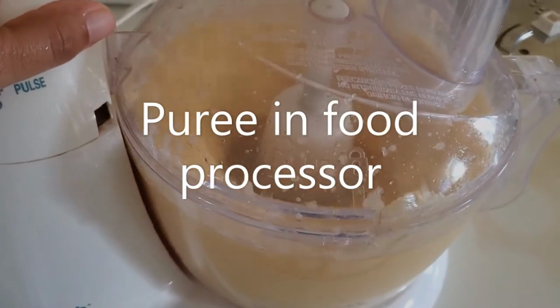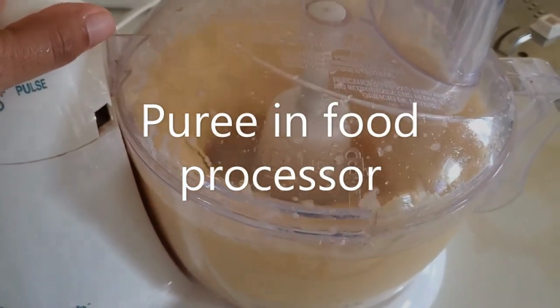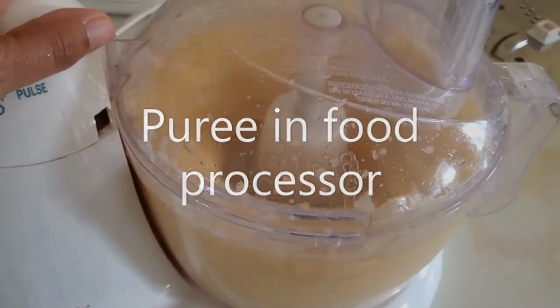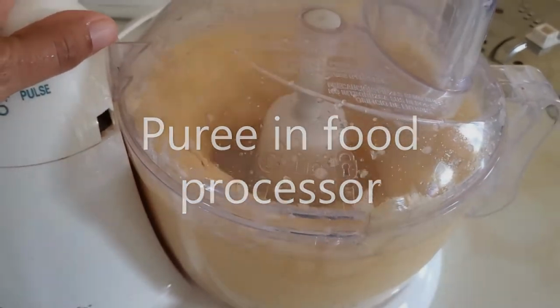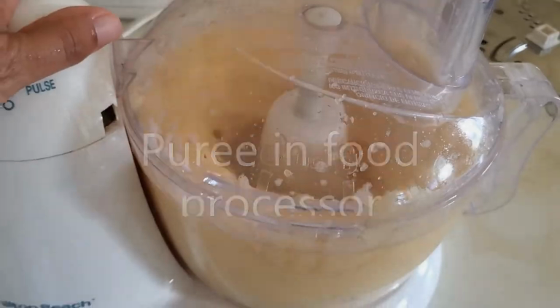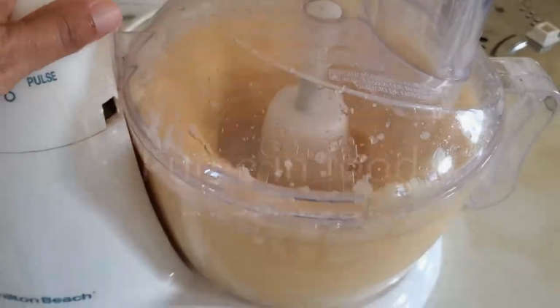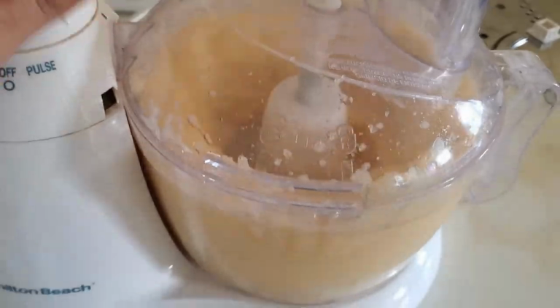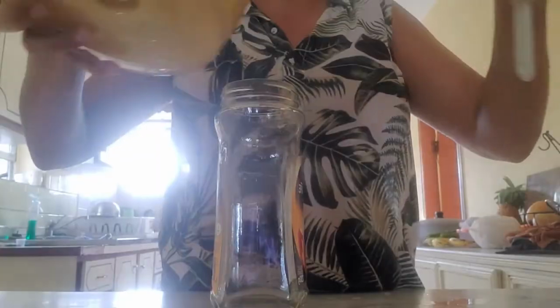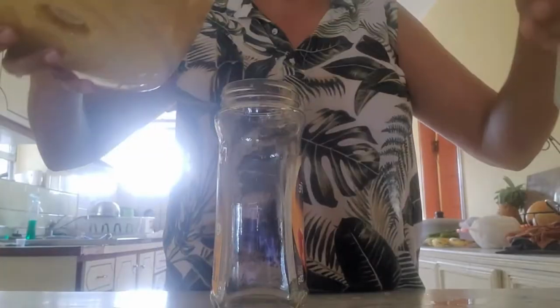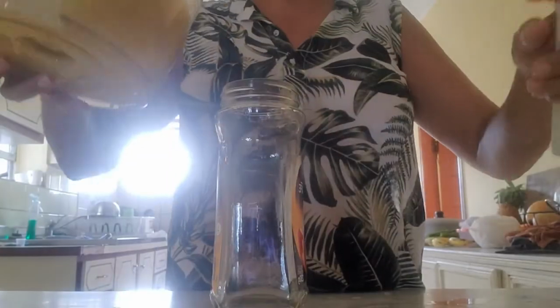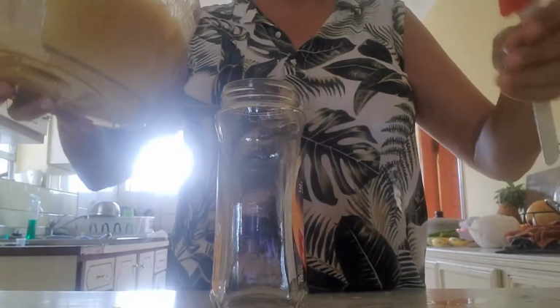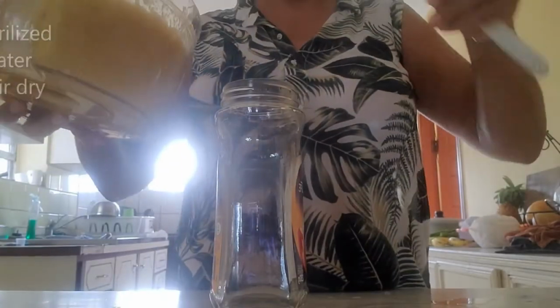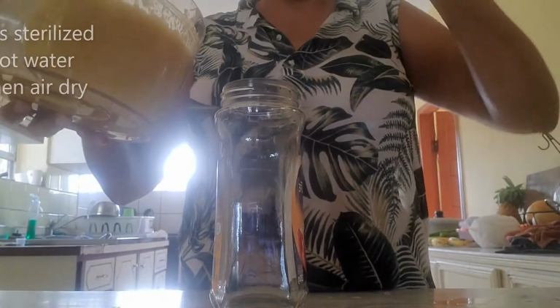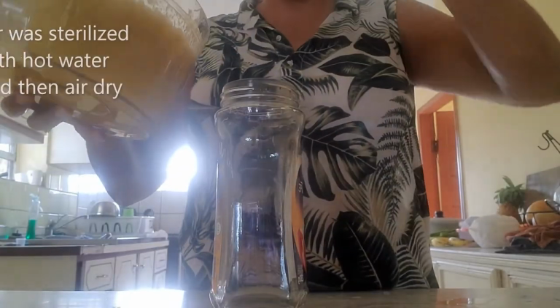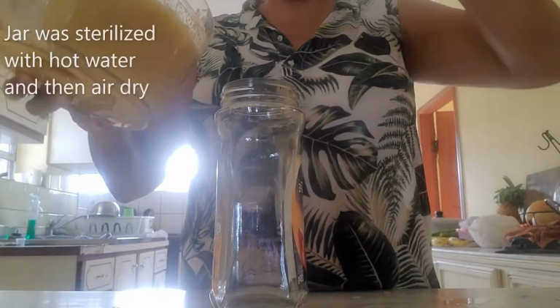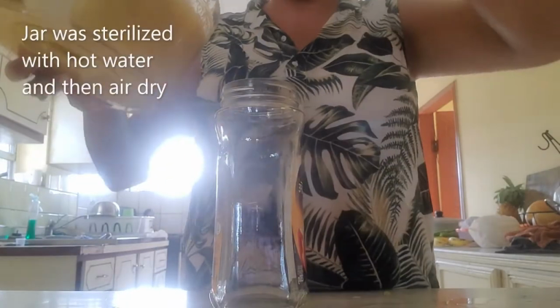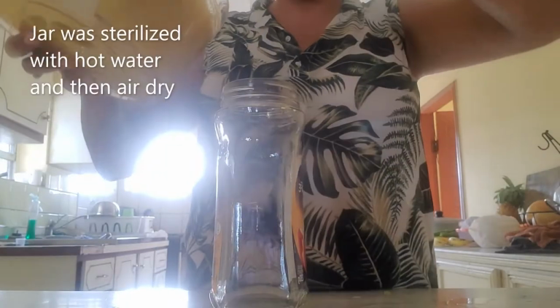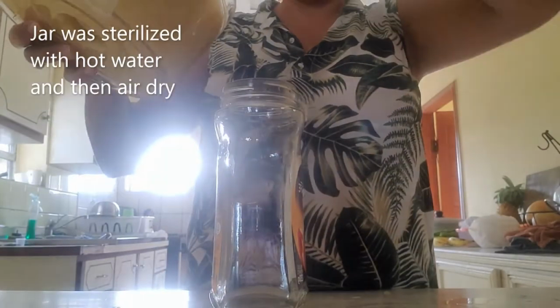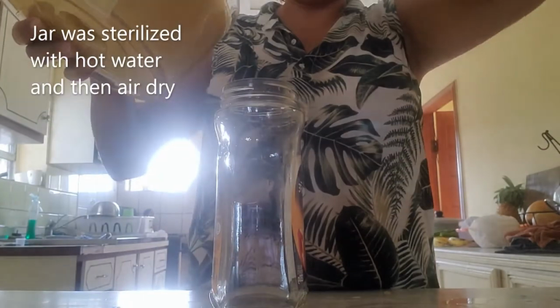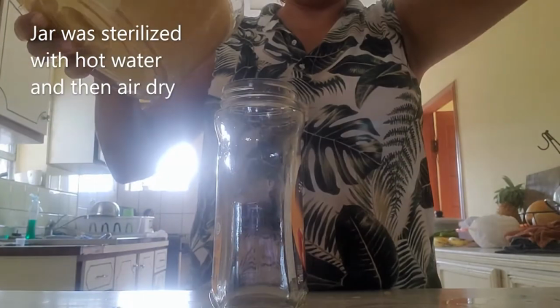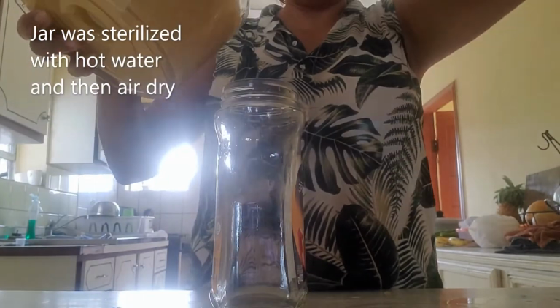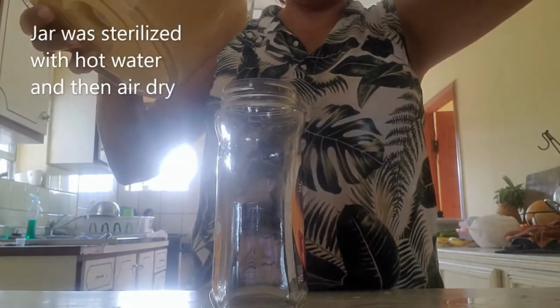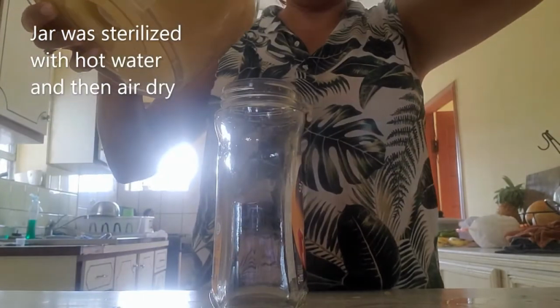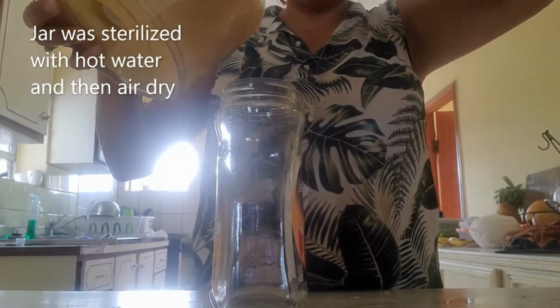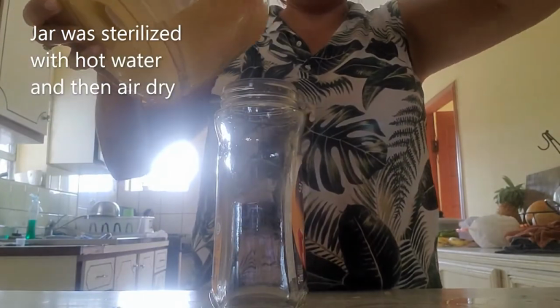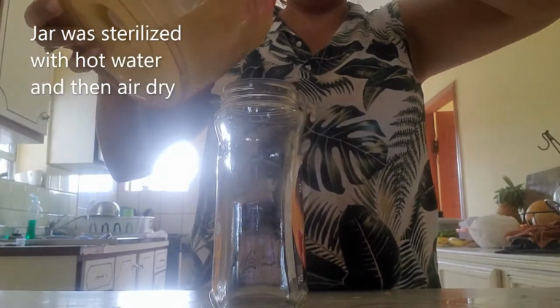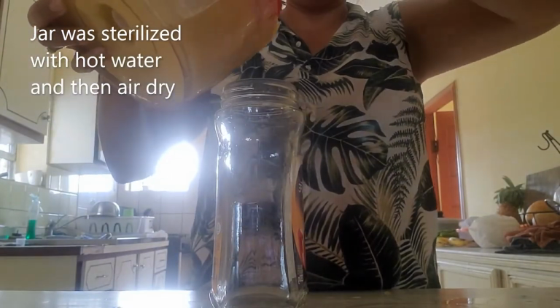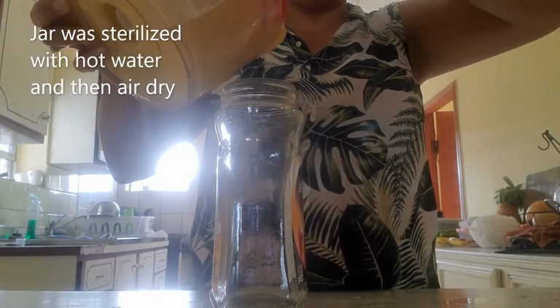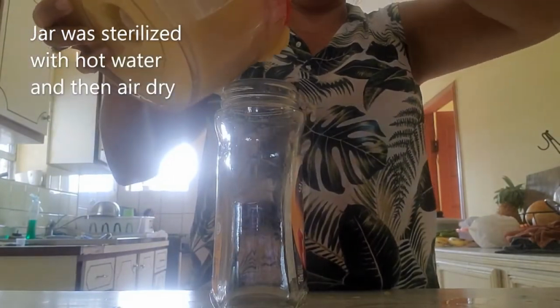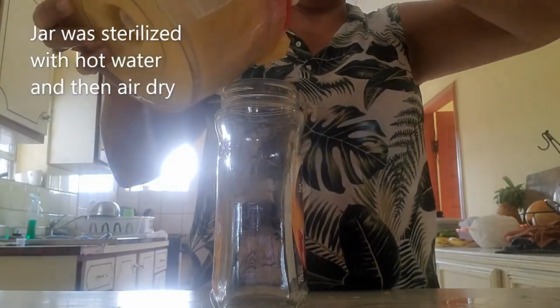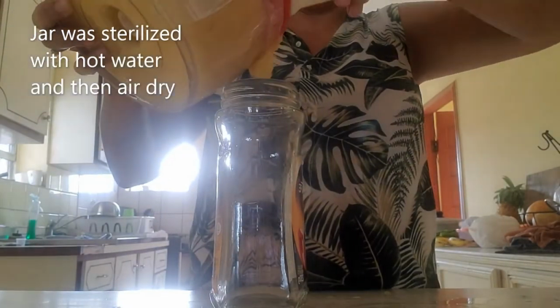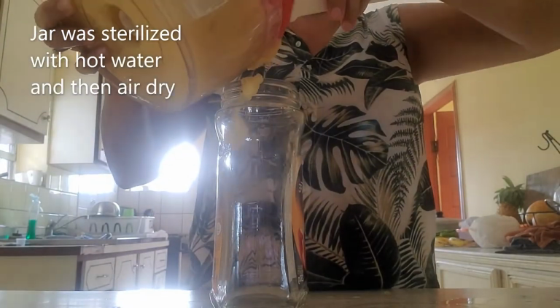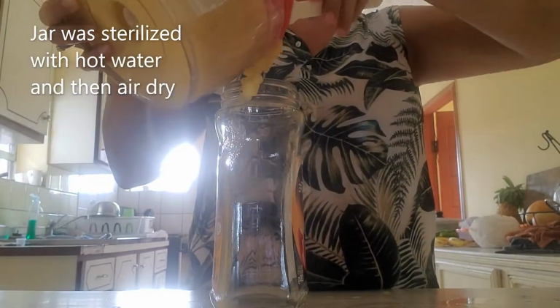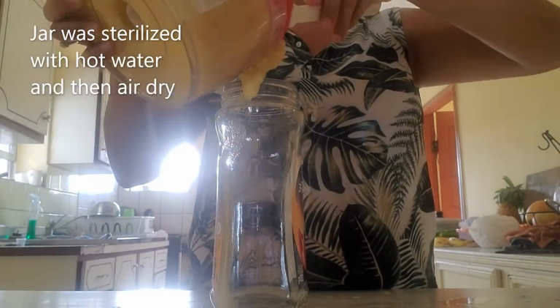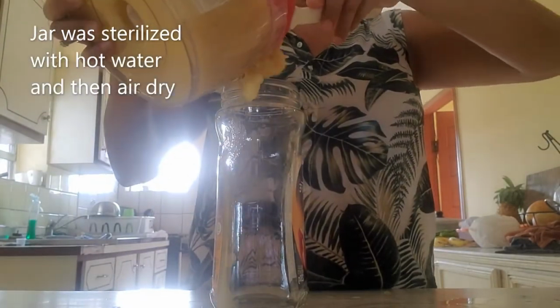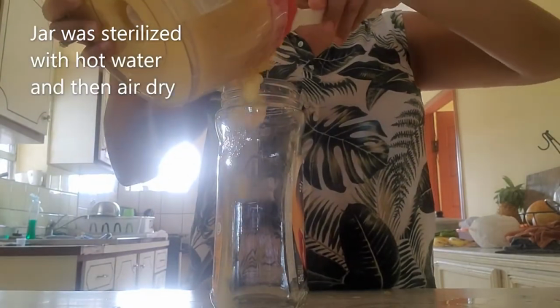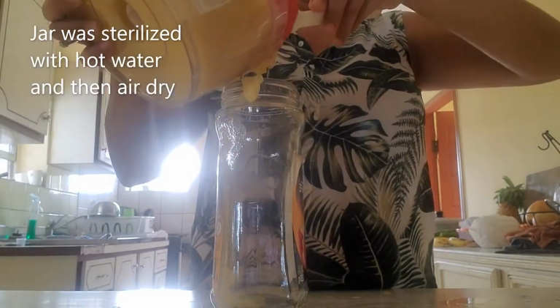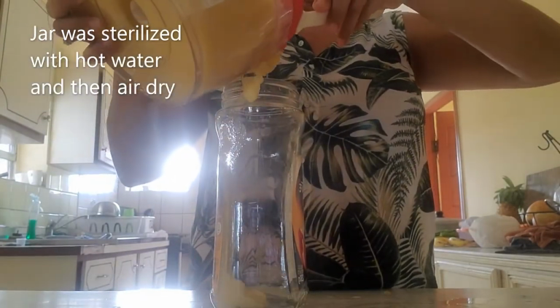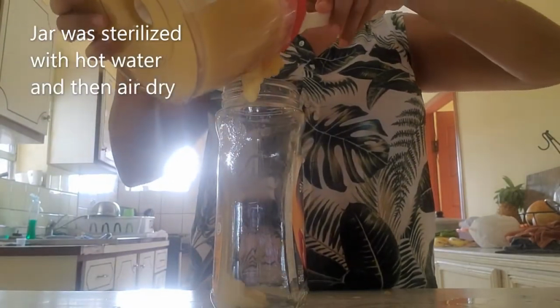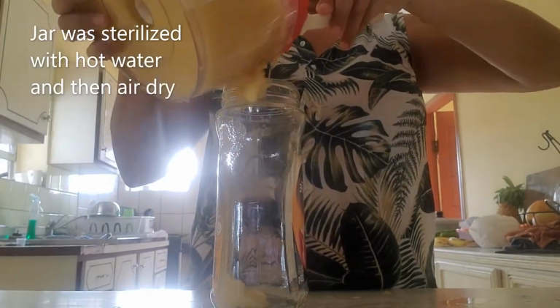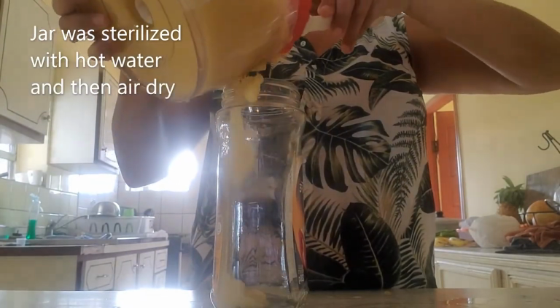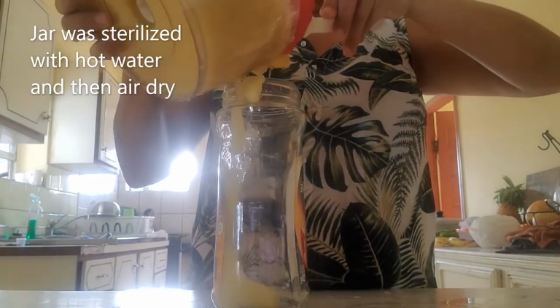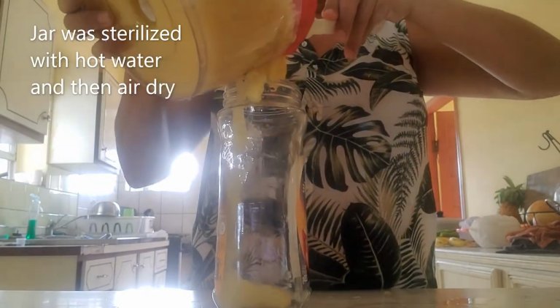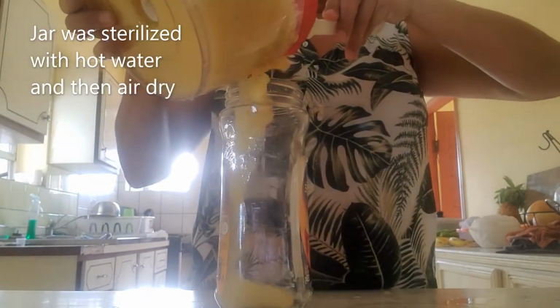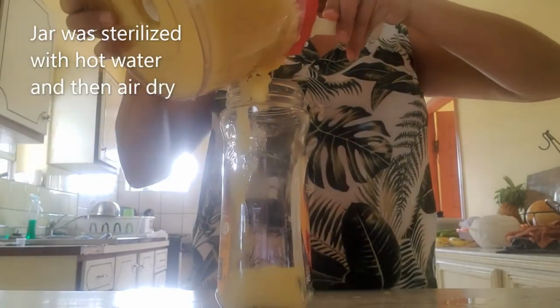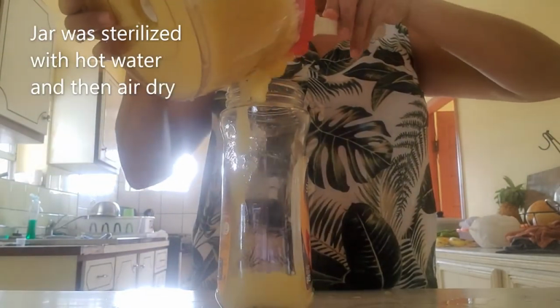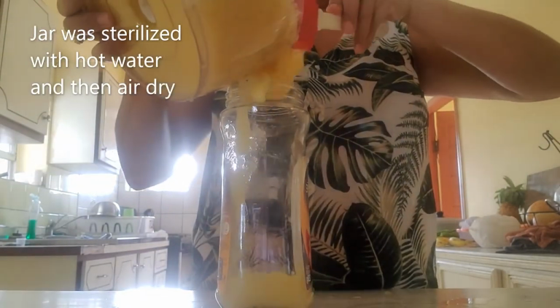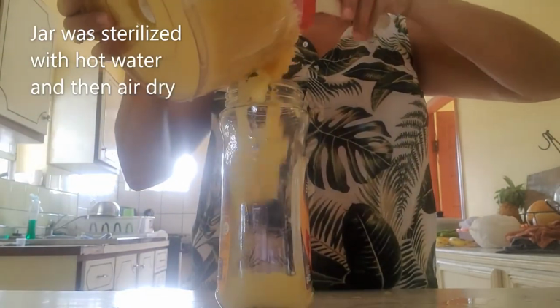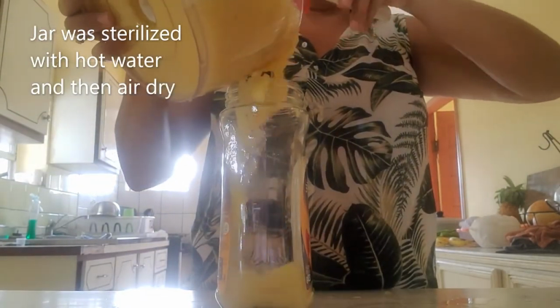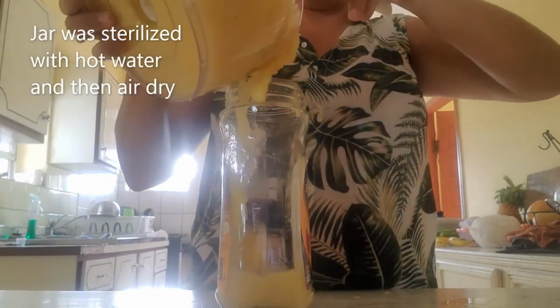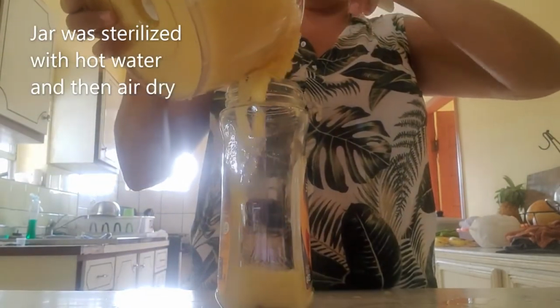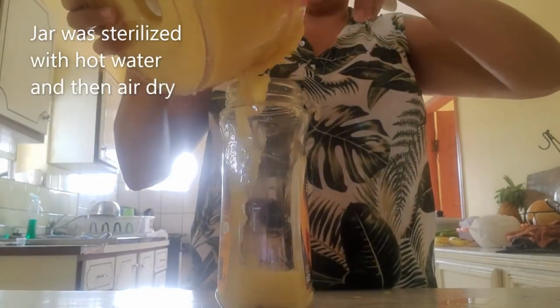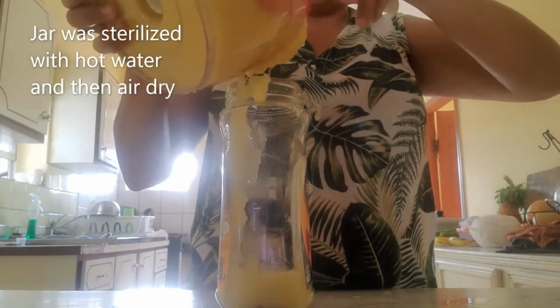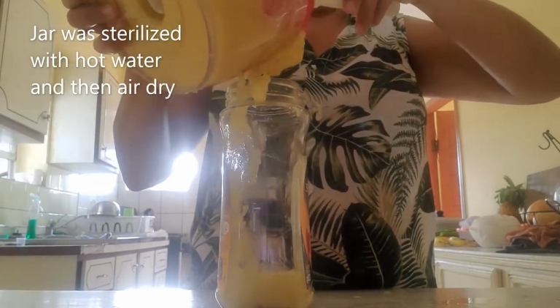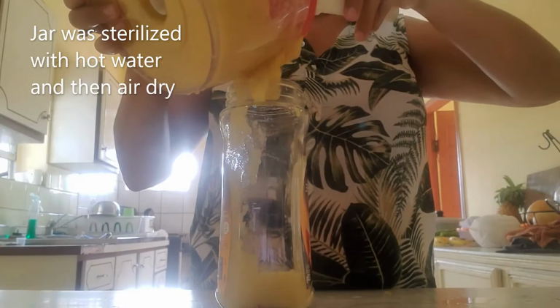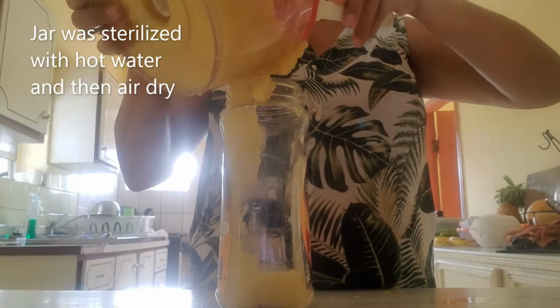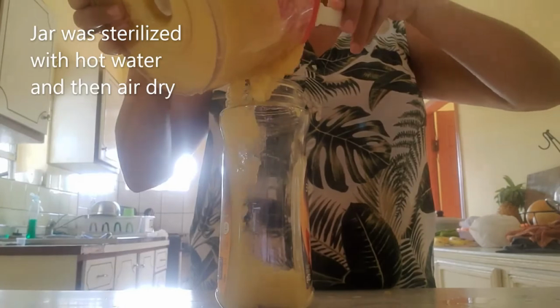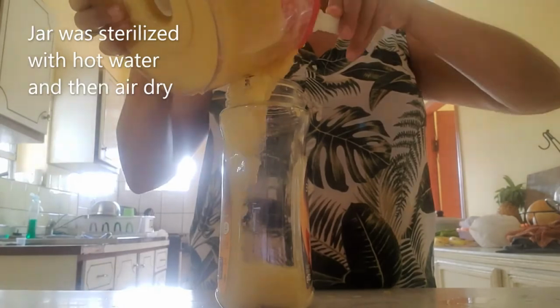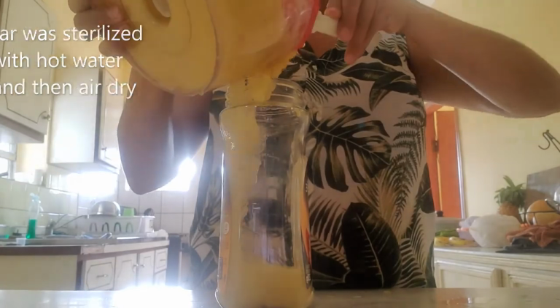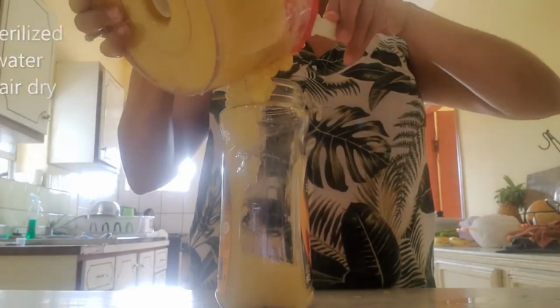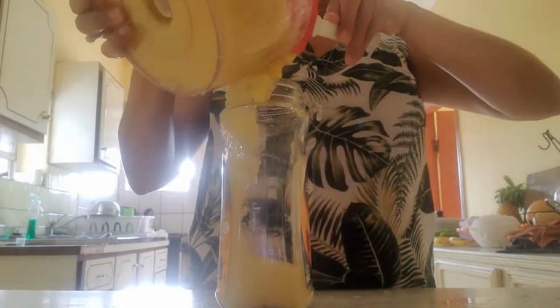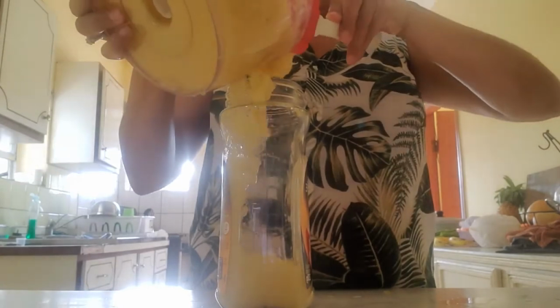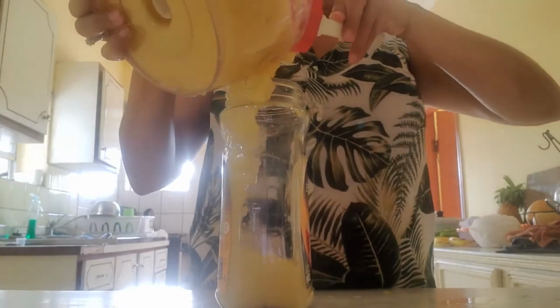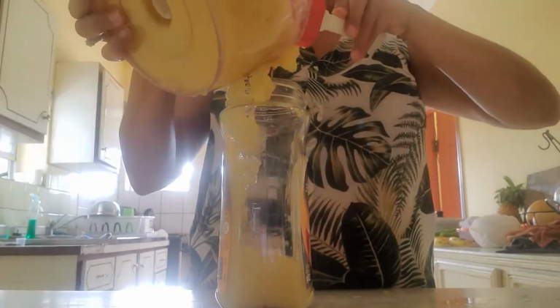Let's pour the blended pineapple into this empty jar that I have.